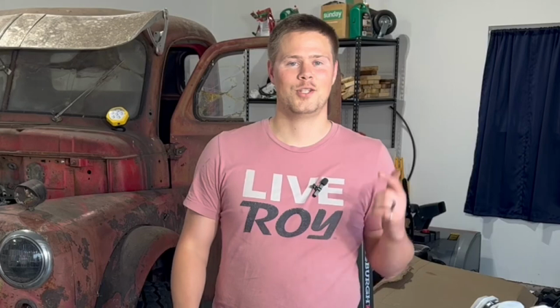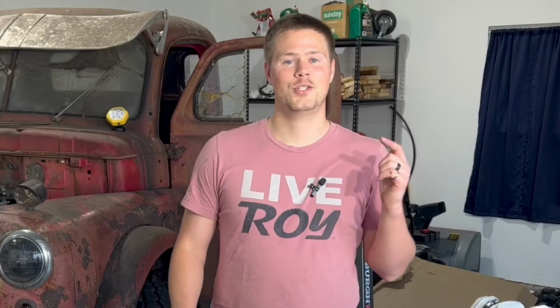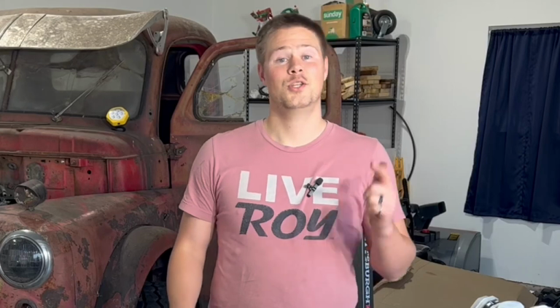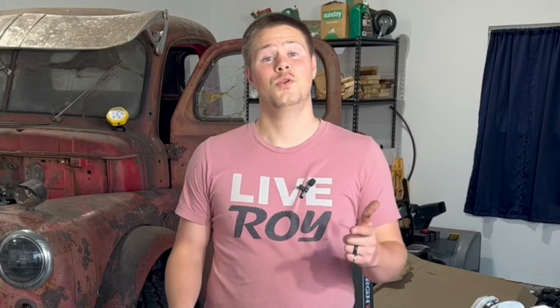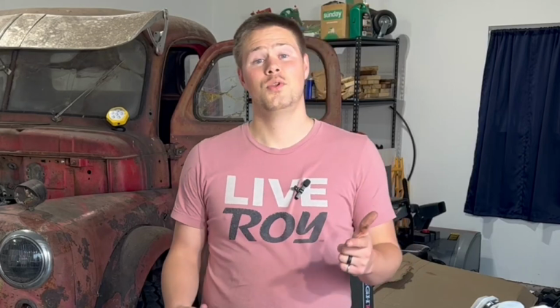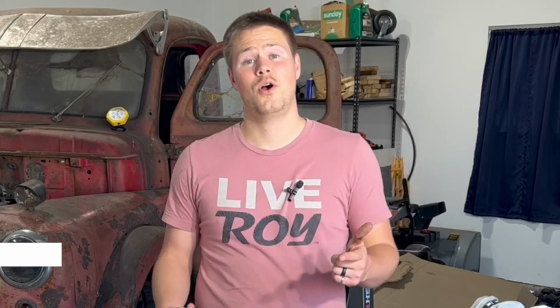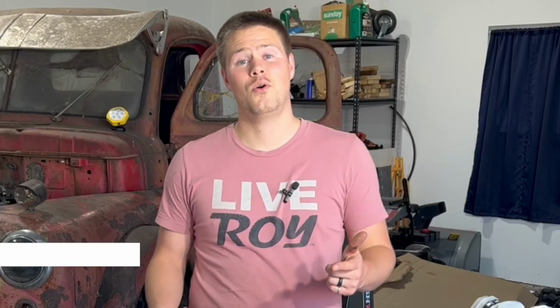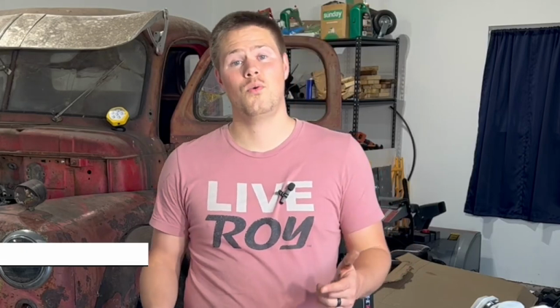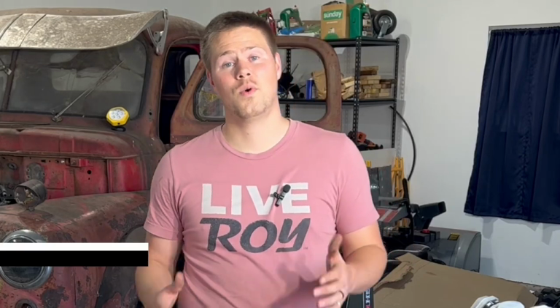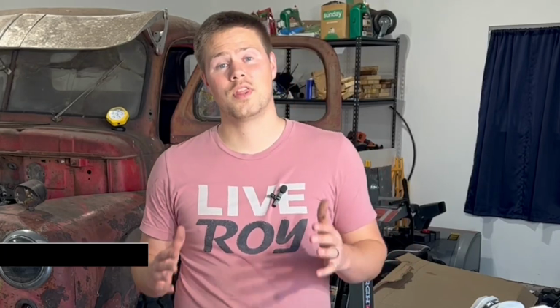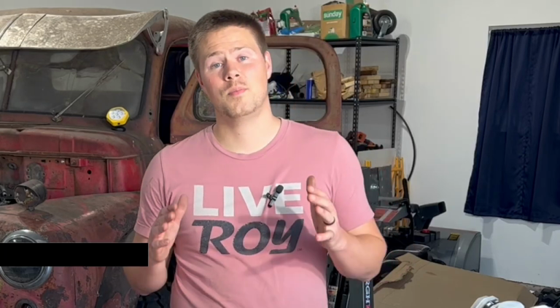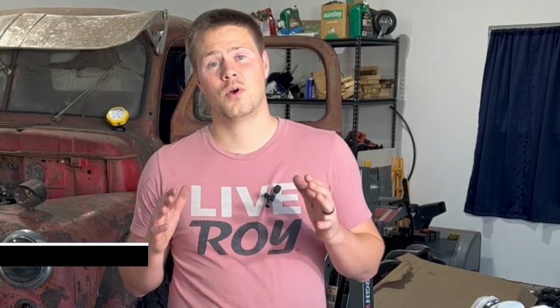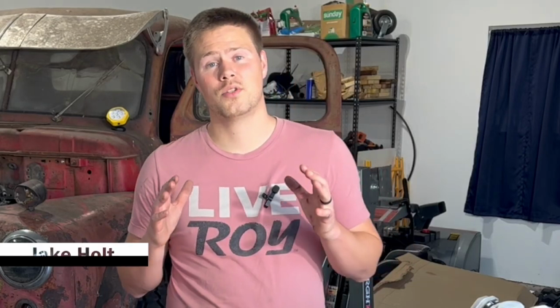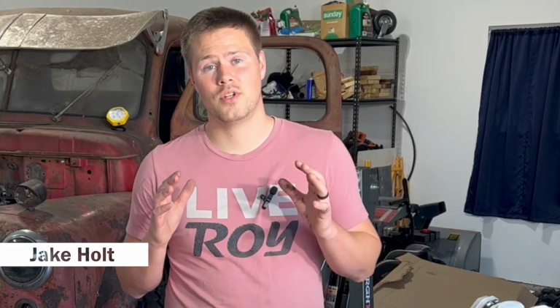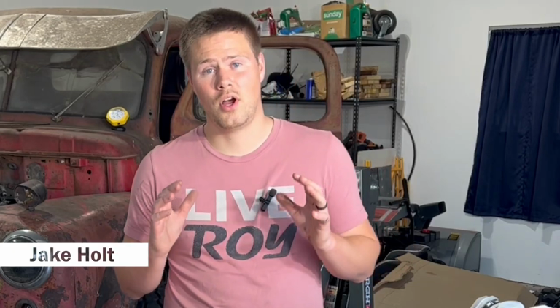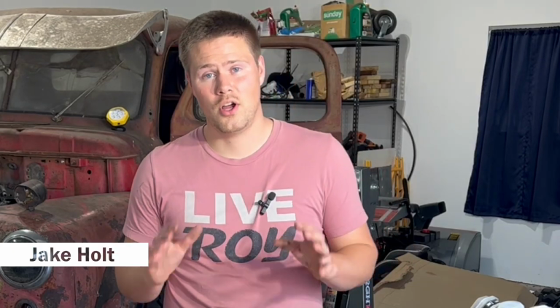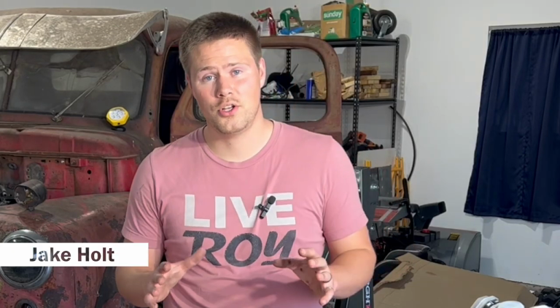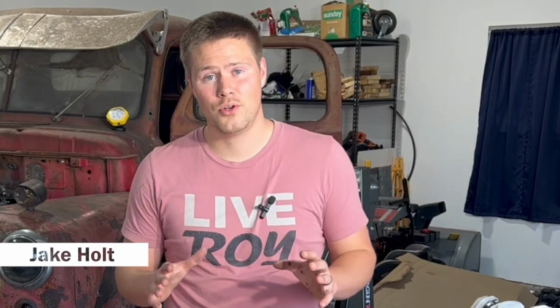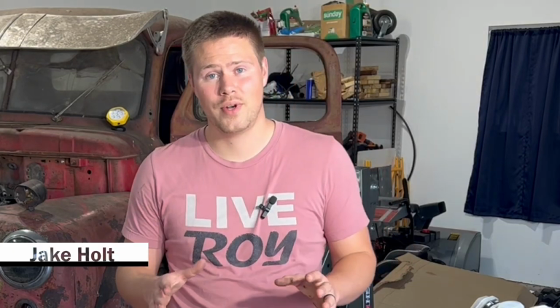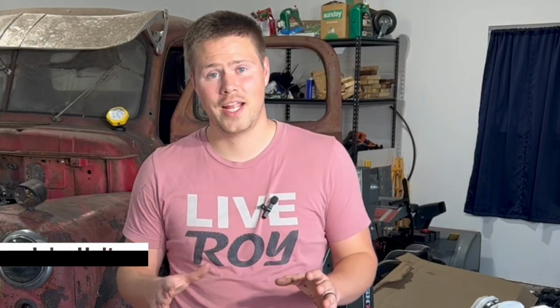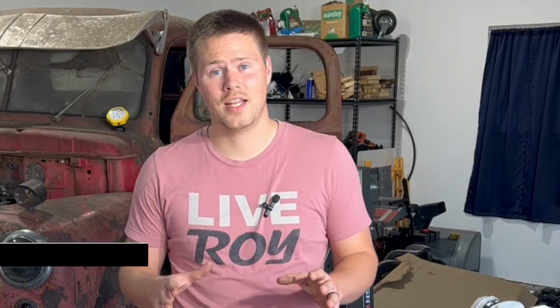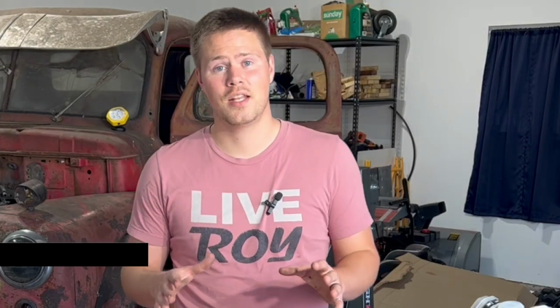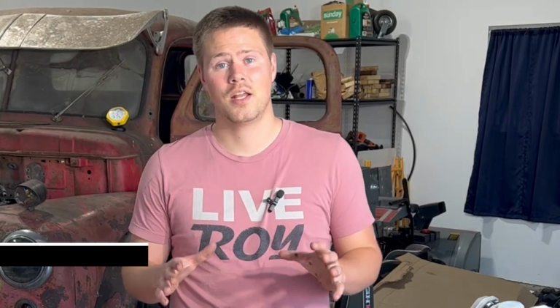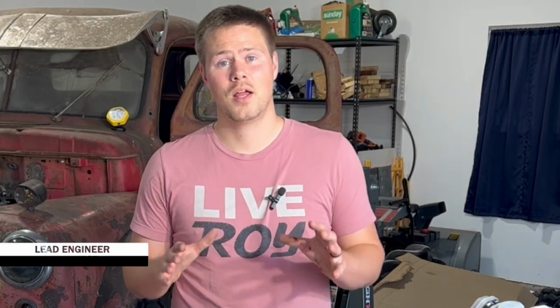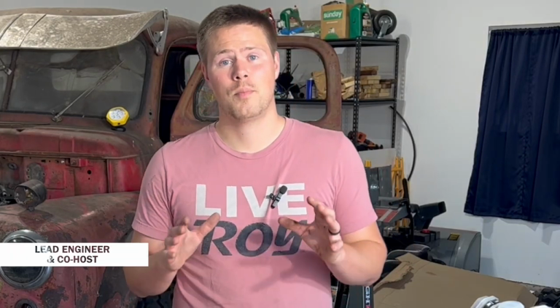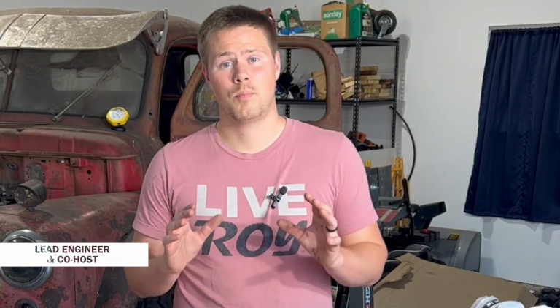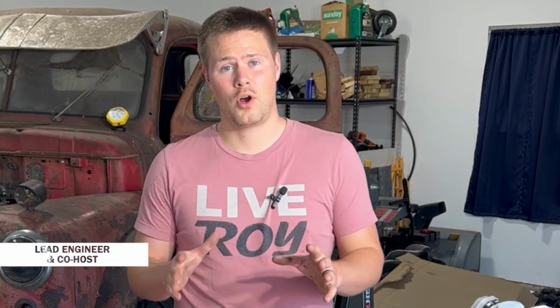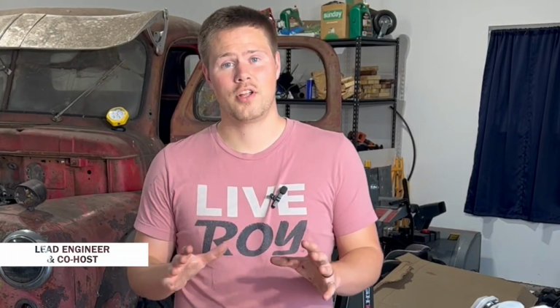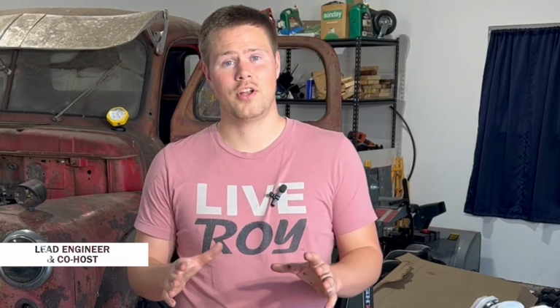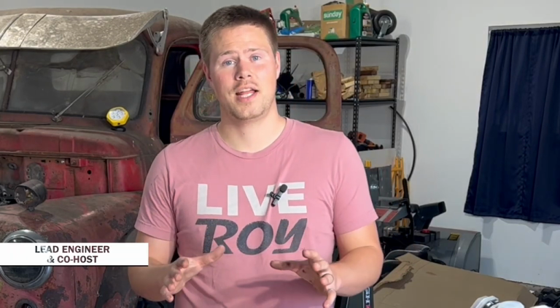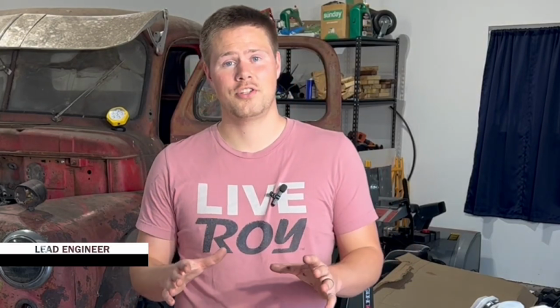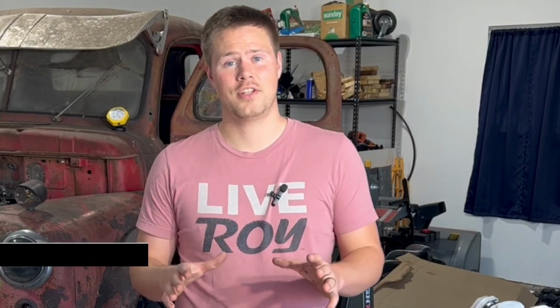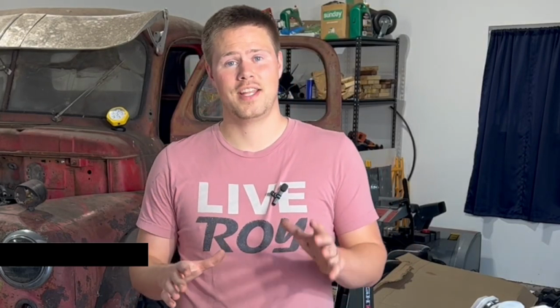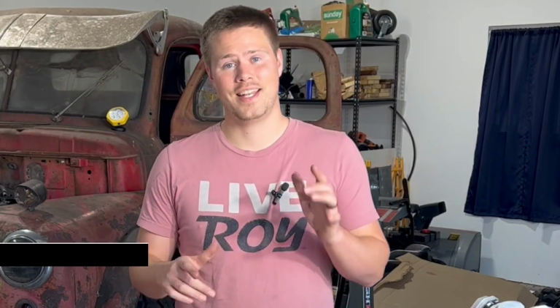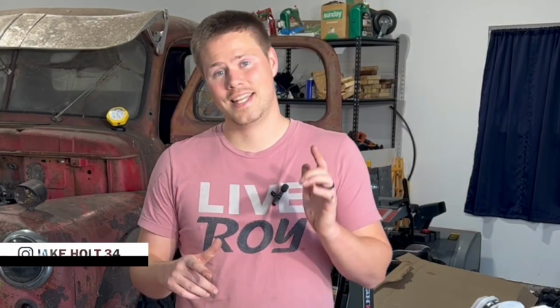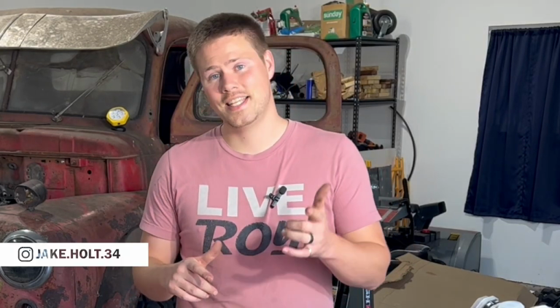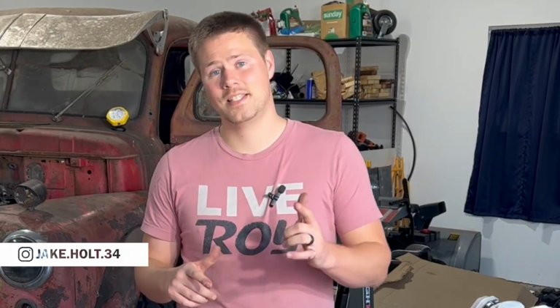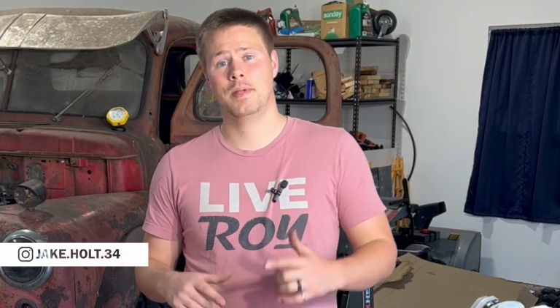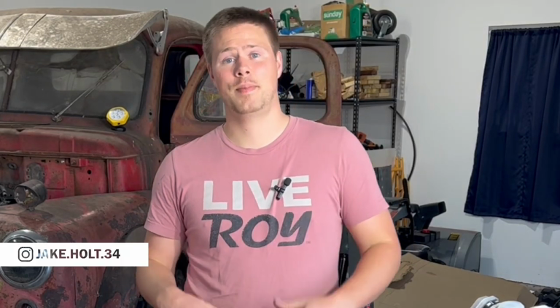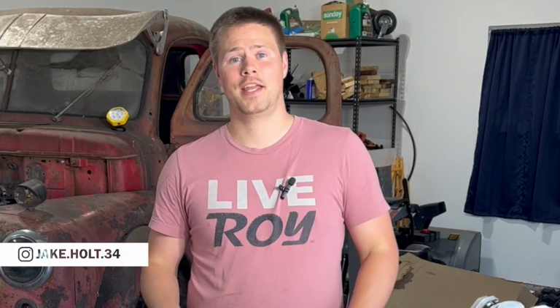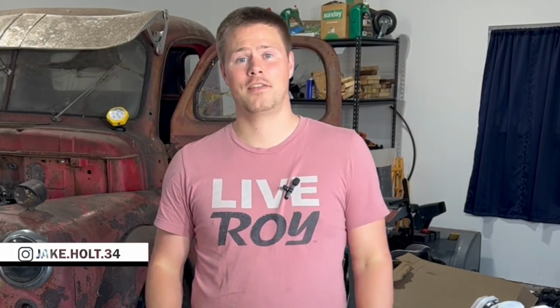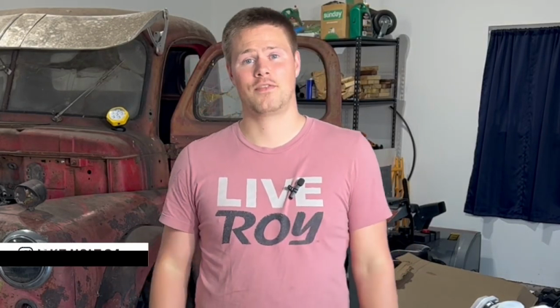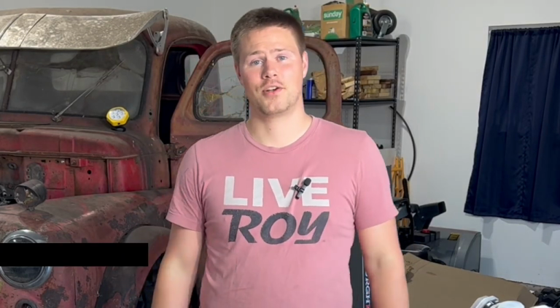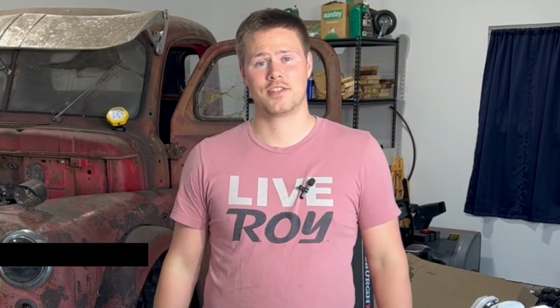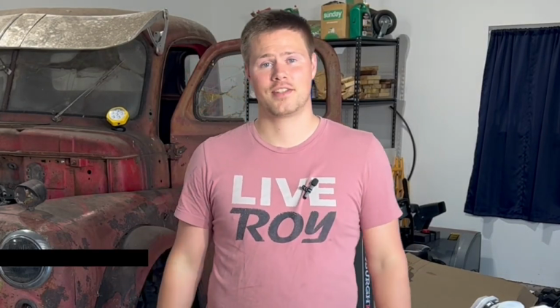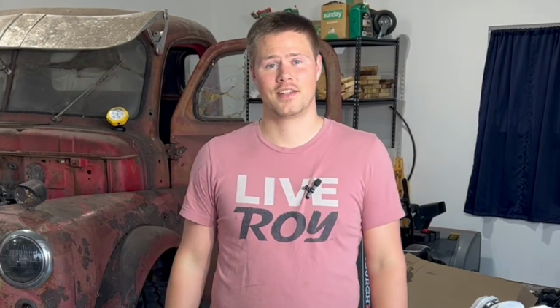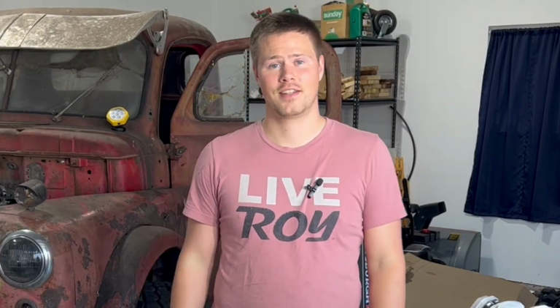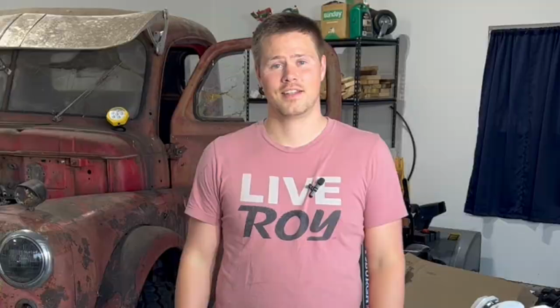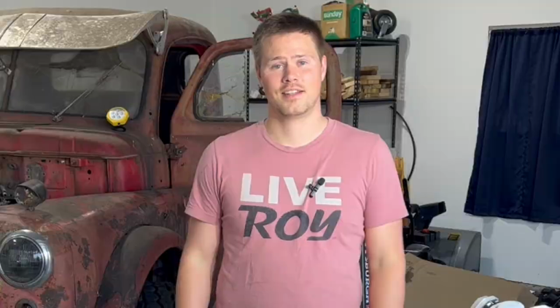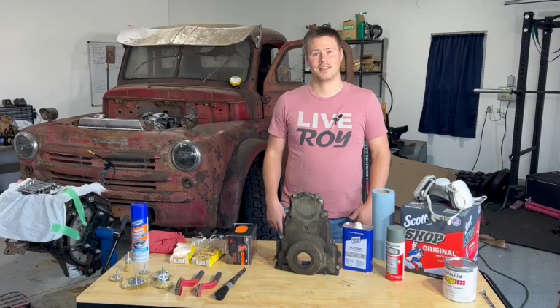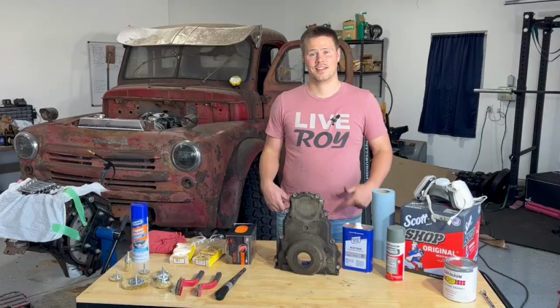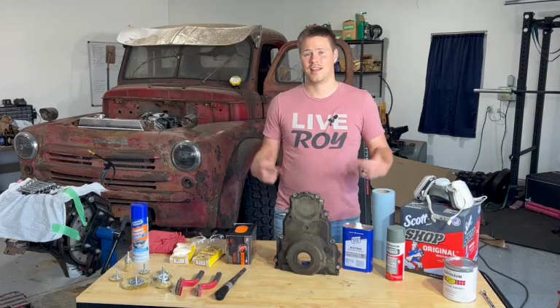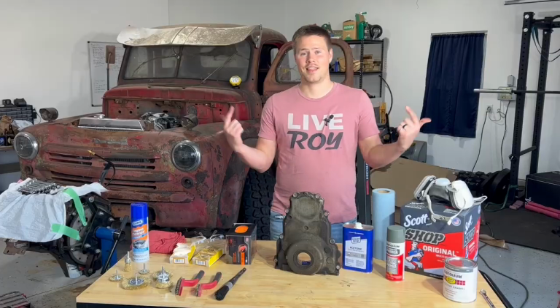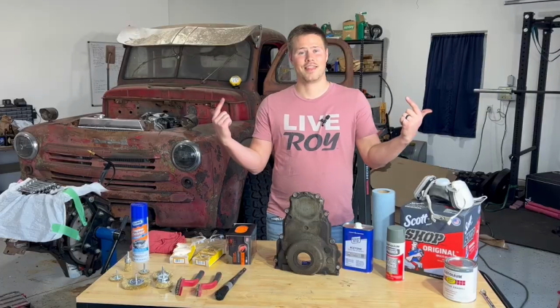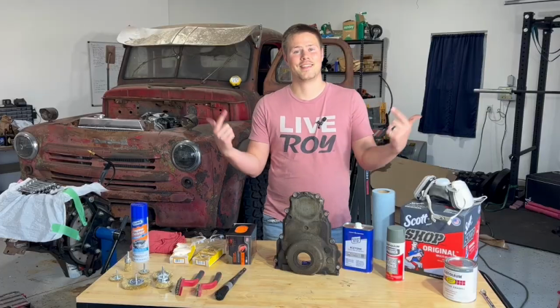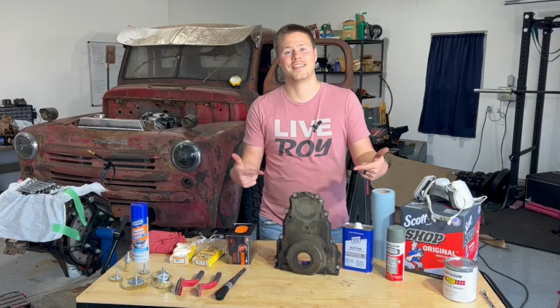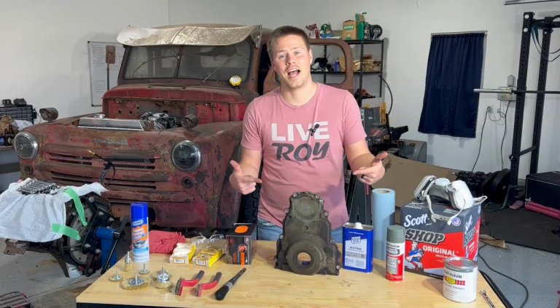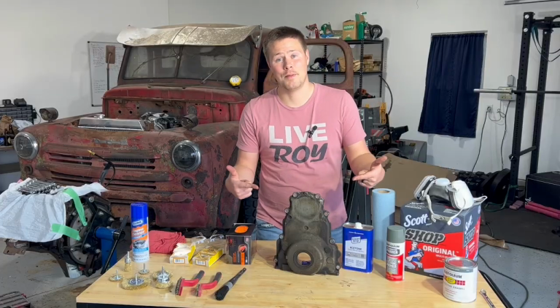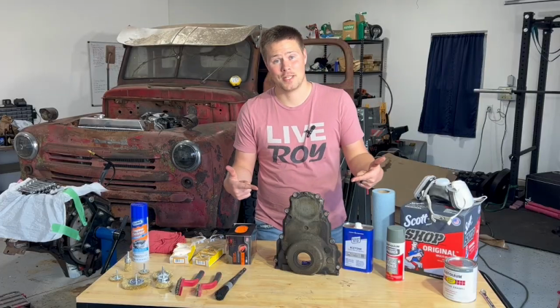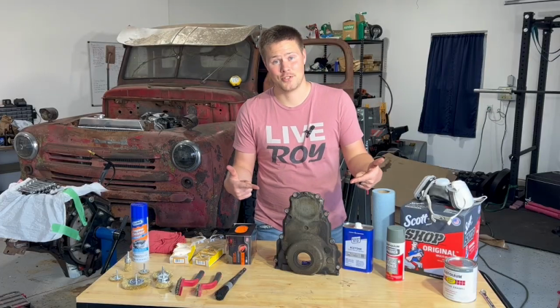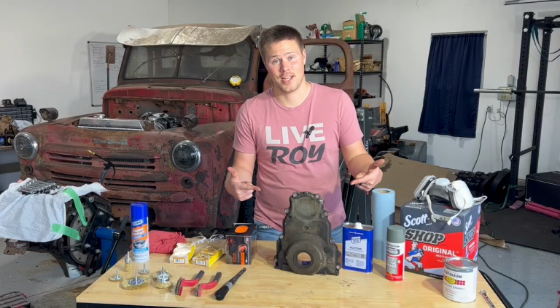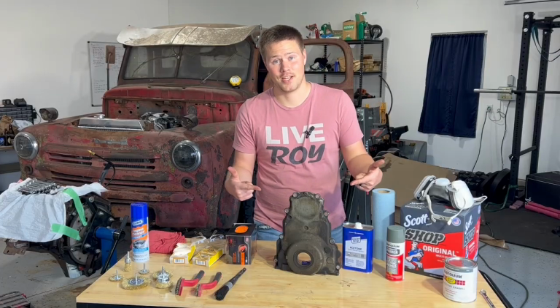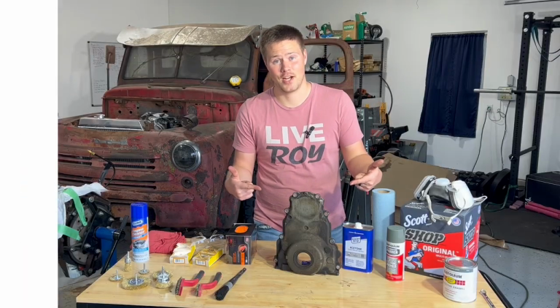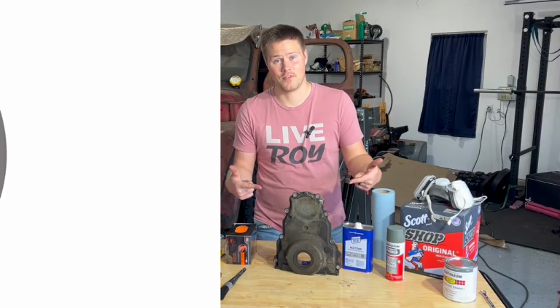Do you know what the most underrated part of your engine that needs to be painted first? Timing chain cover.